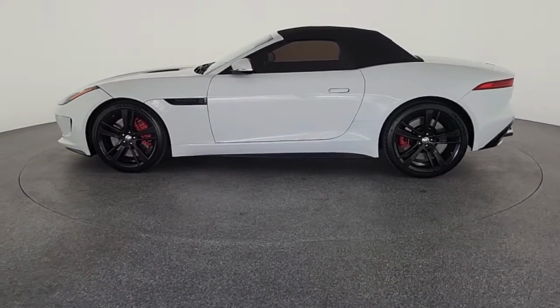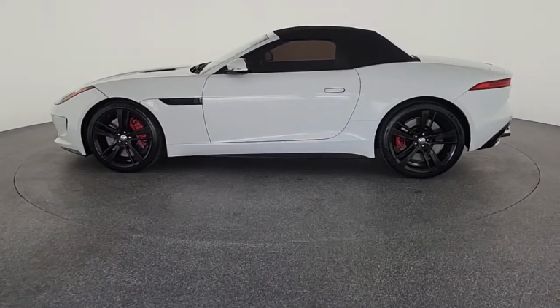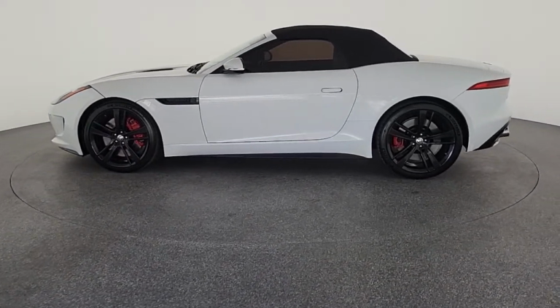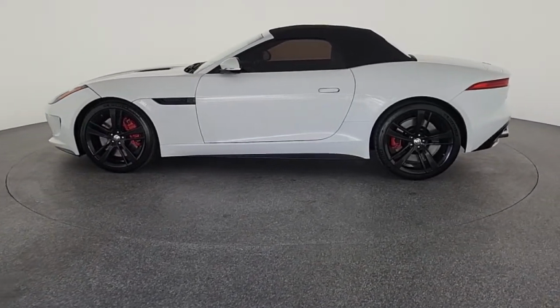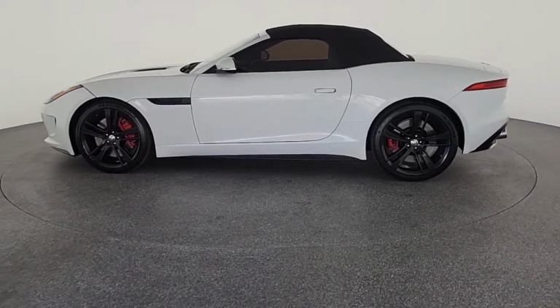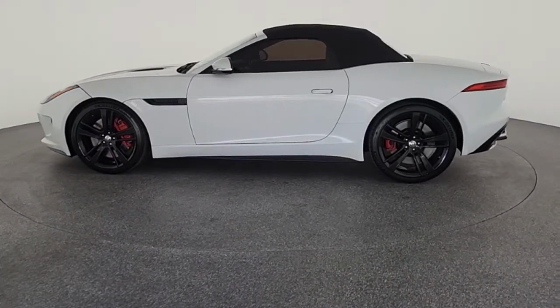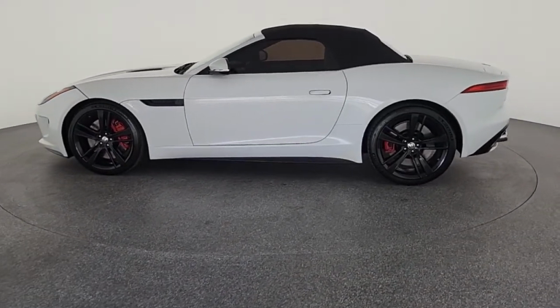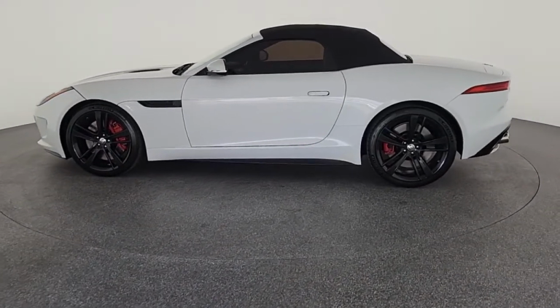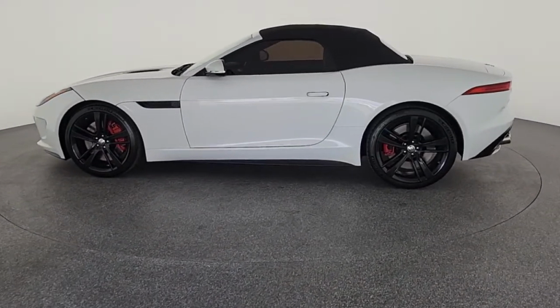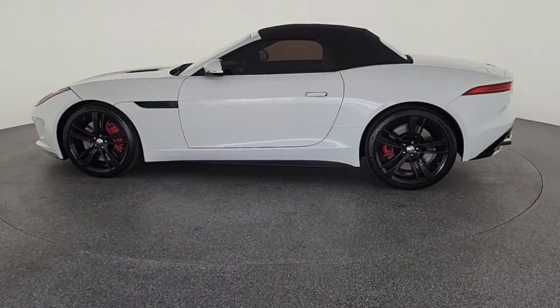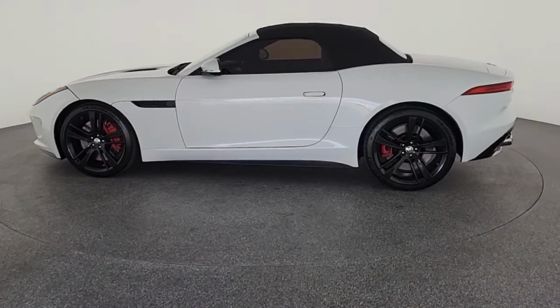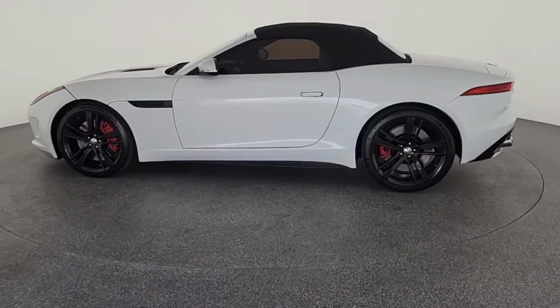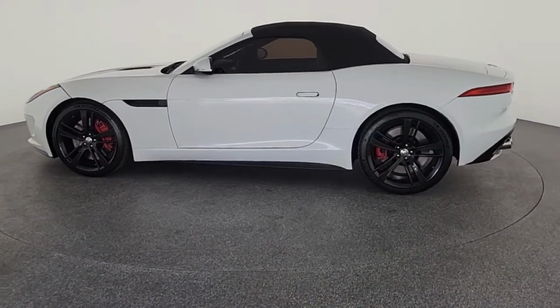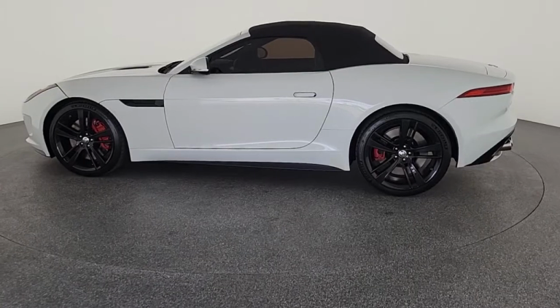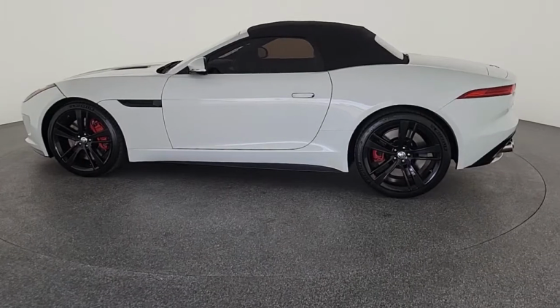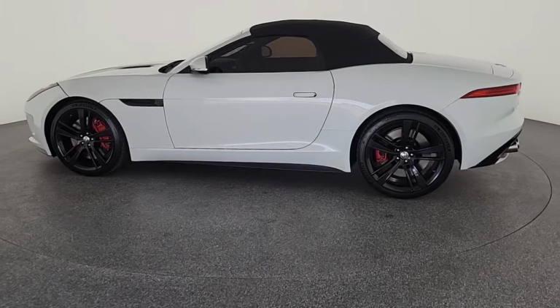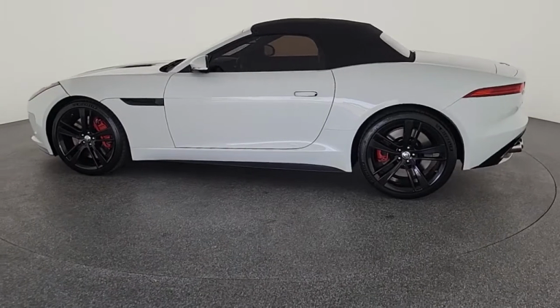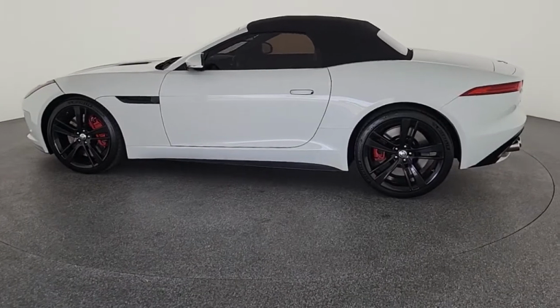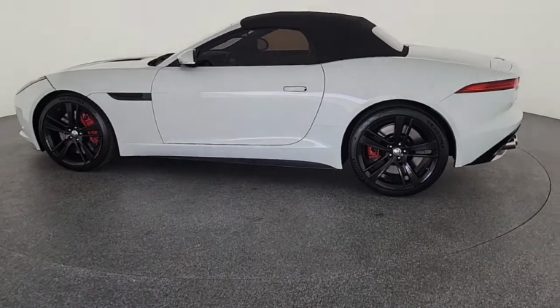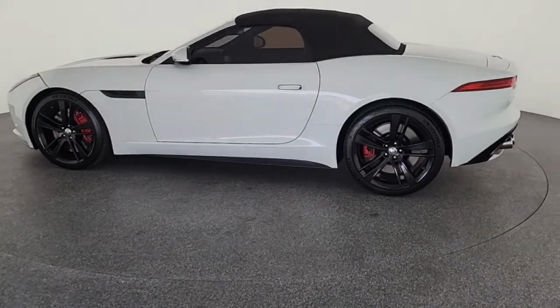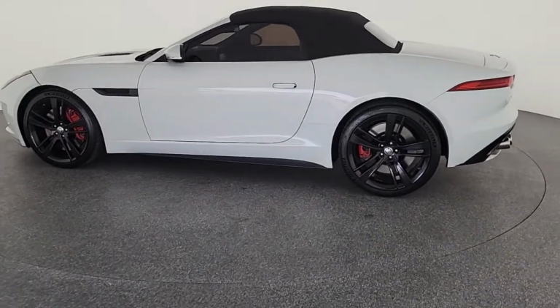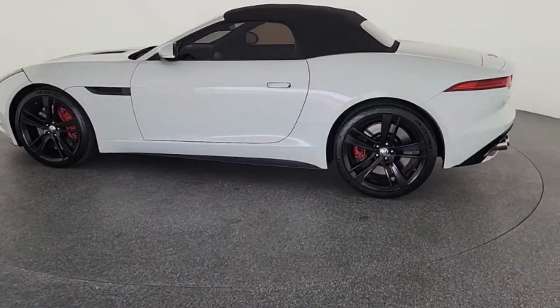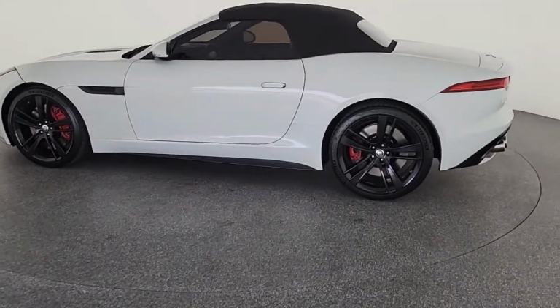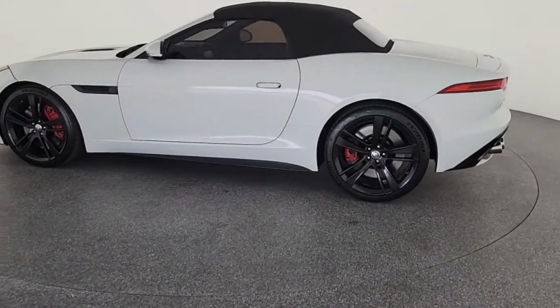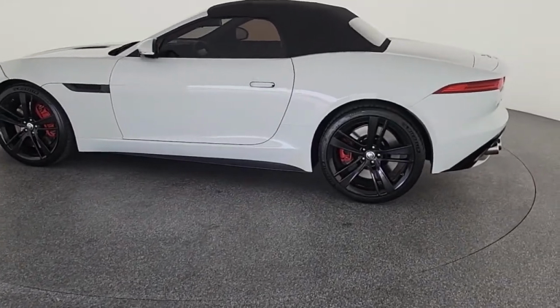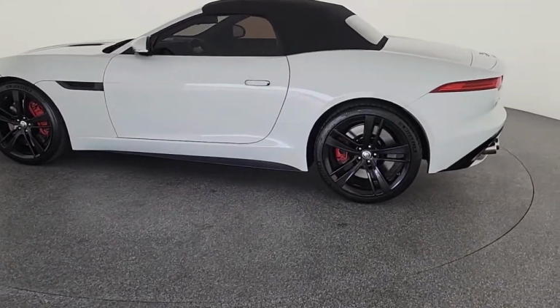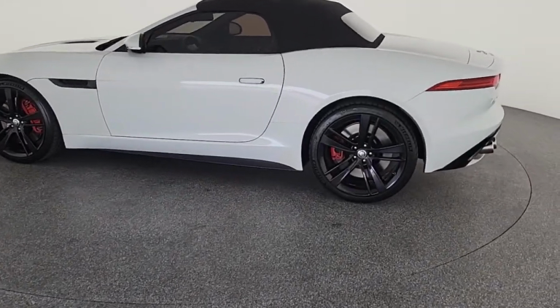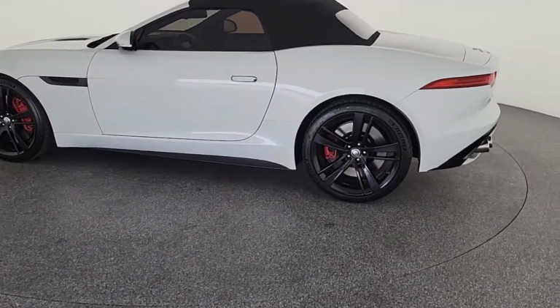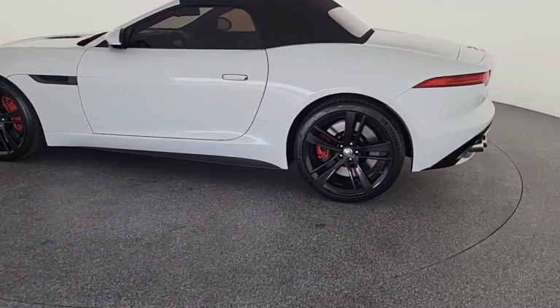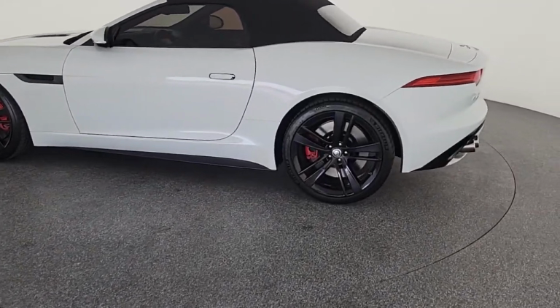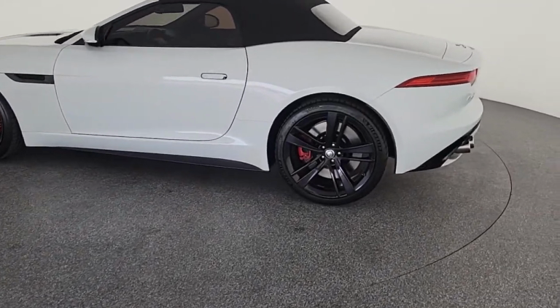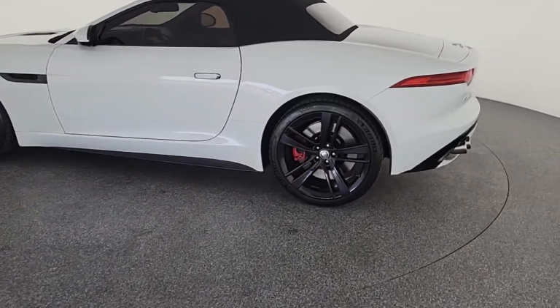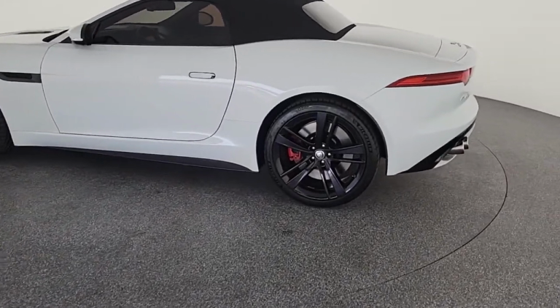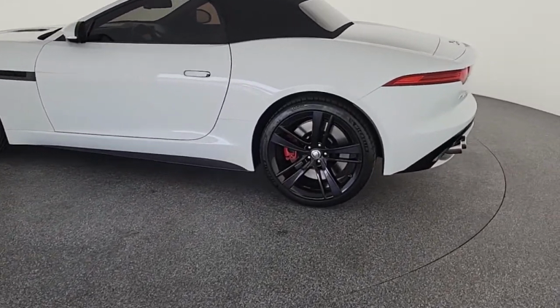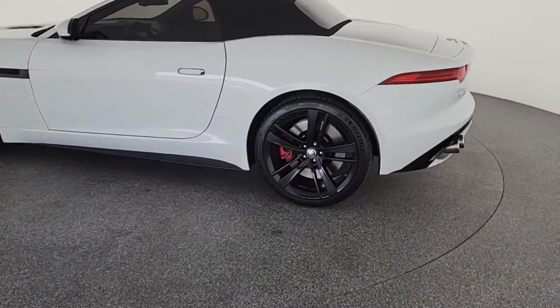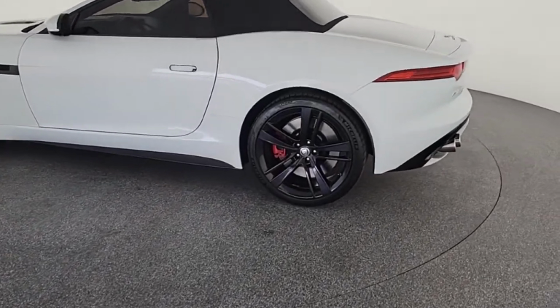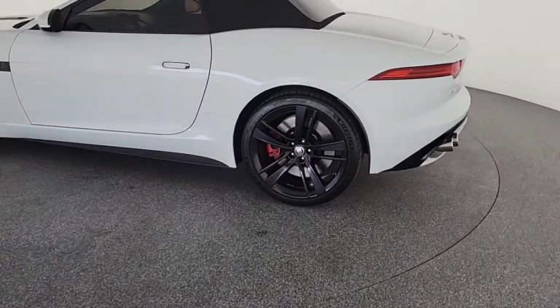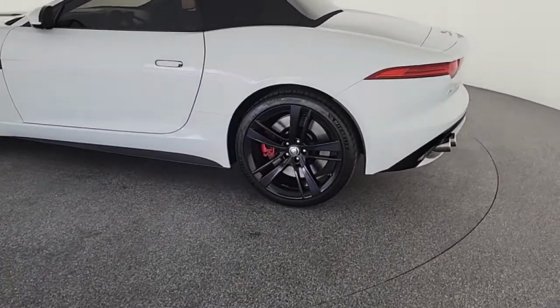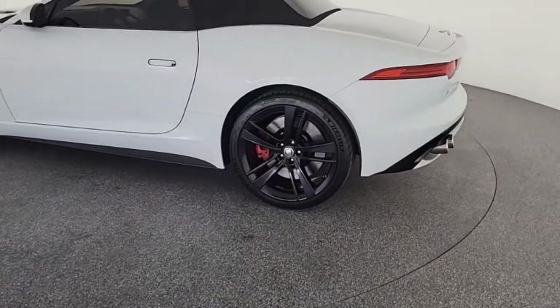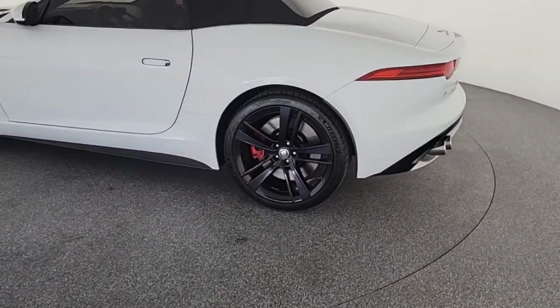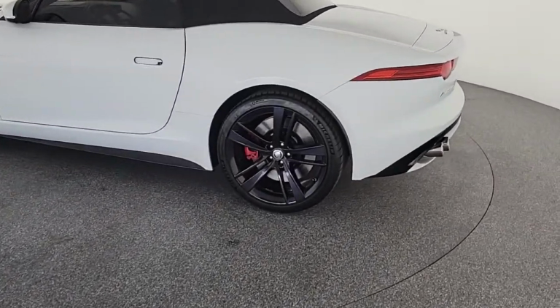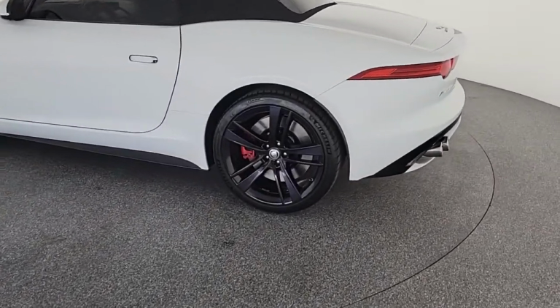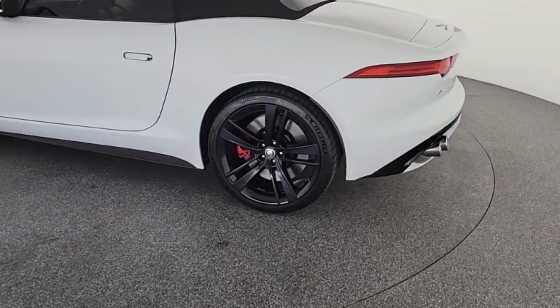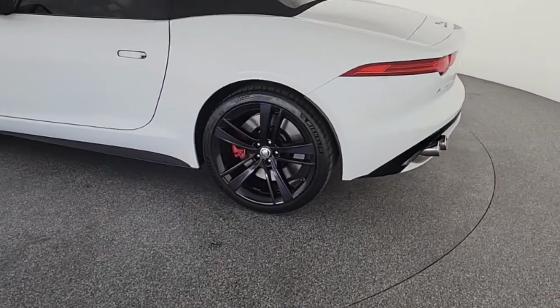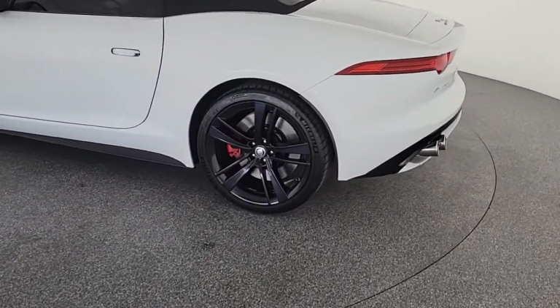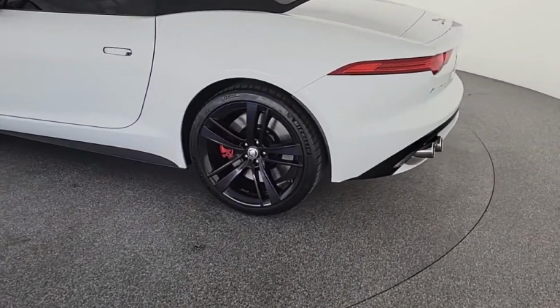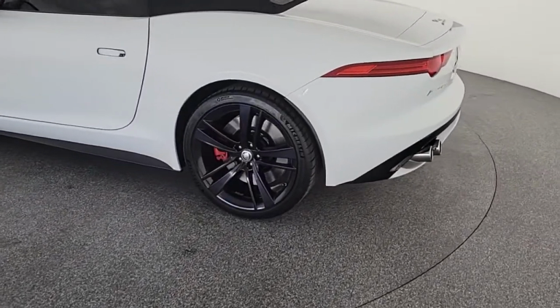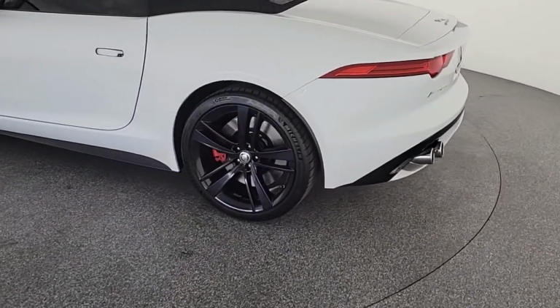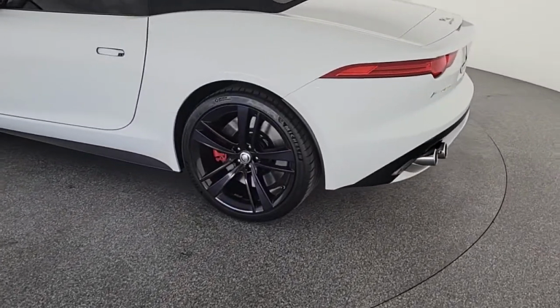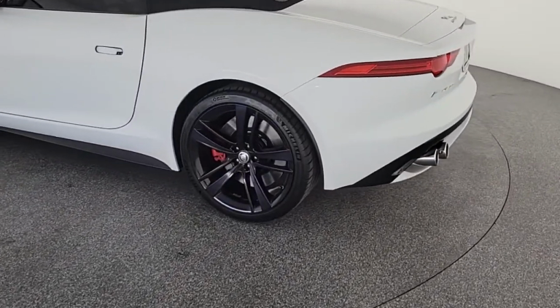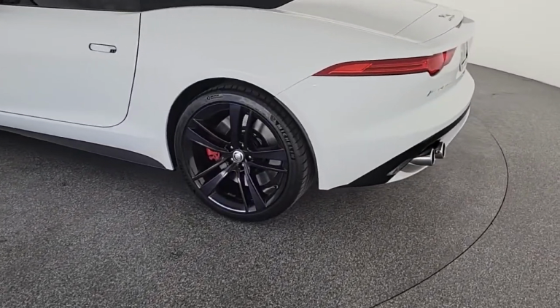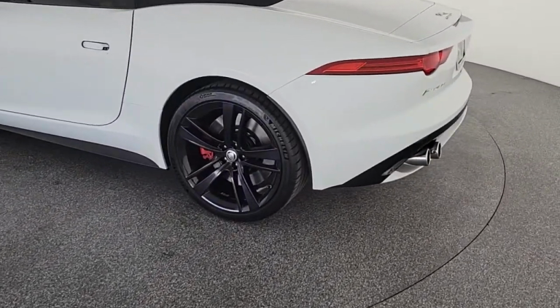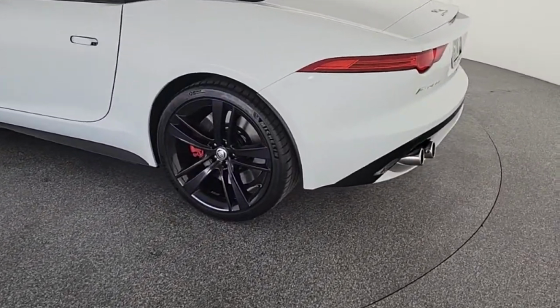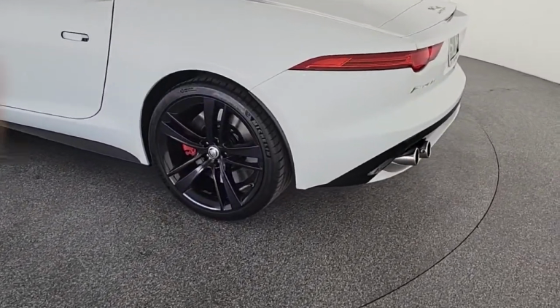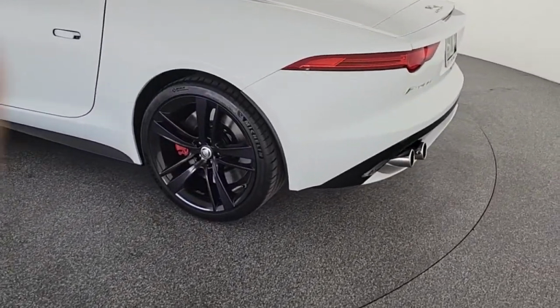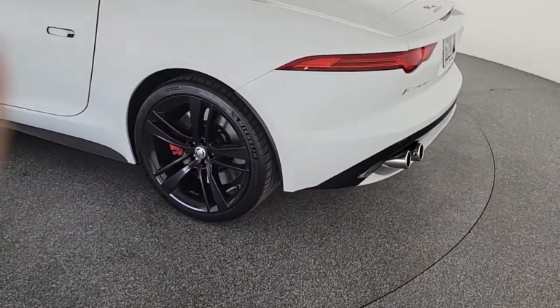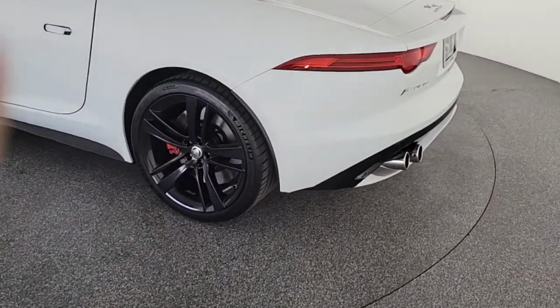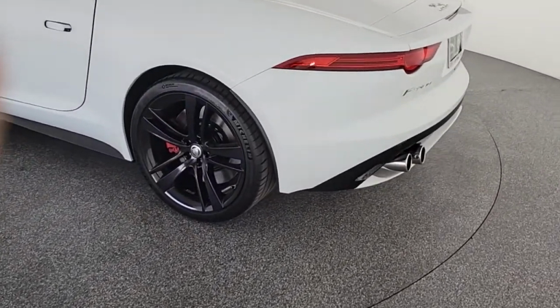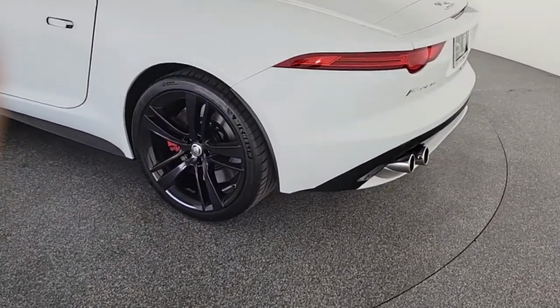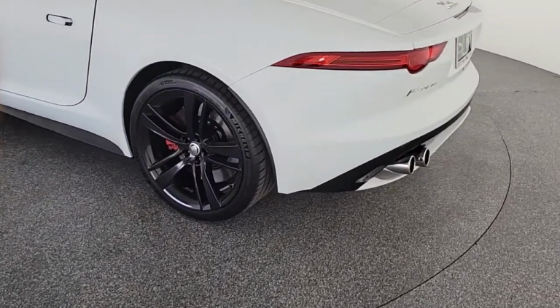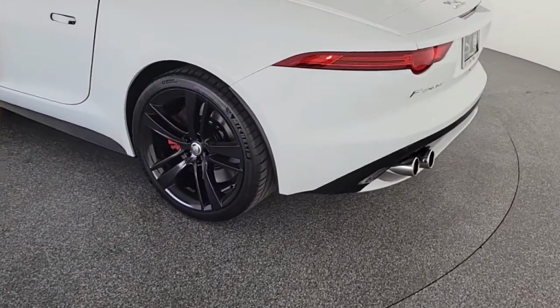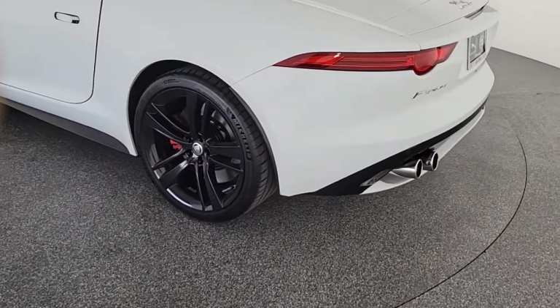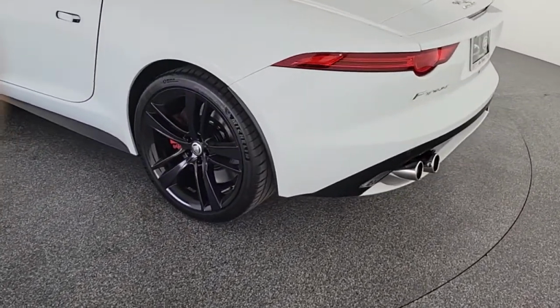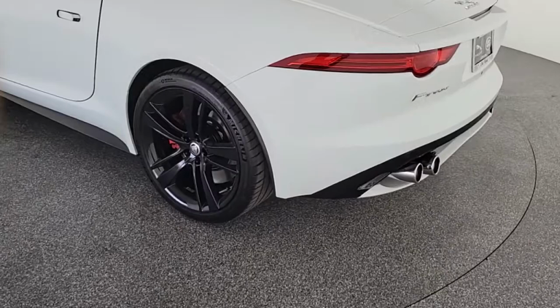Immerse yourself in driving pleasure in this exhilarating F-Type. Come in for a road test — our team will make it the best part of your day.